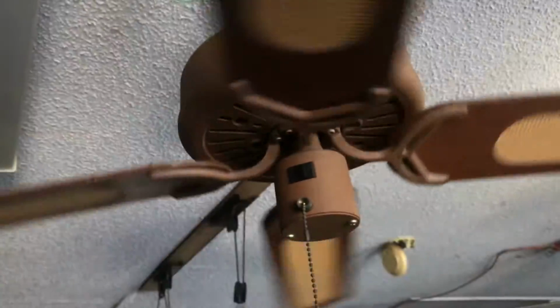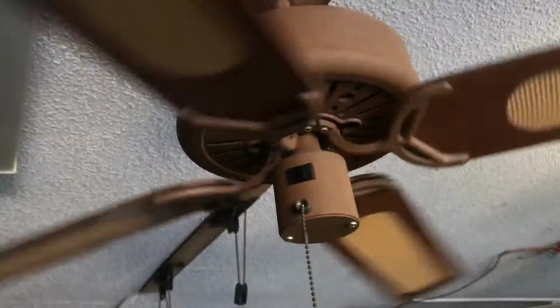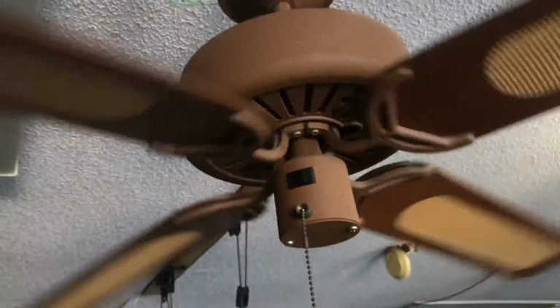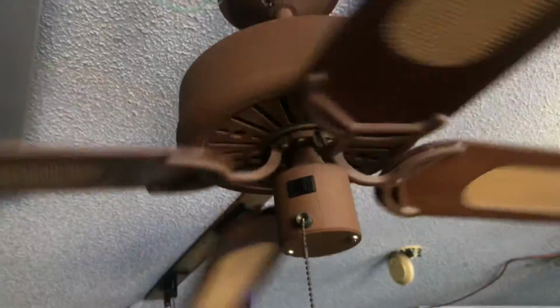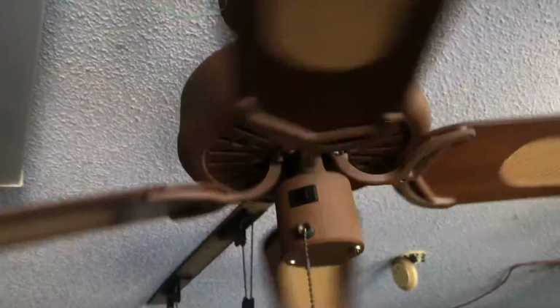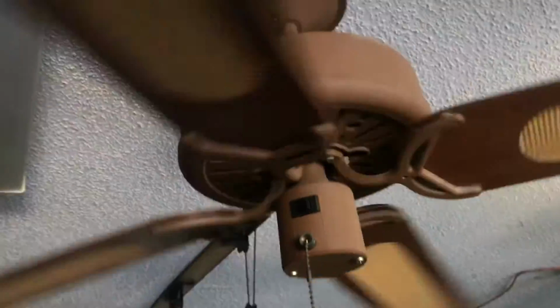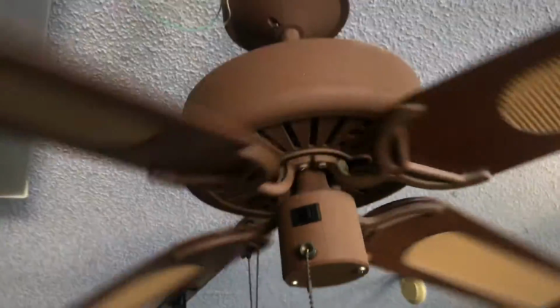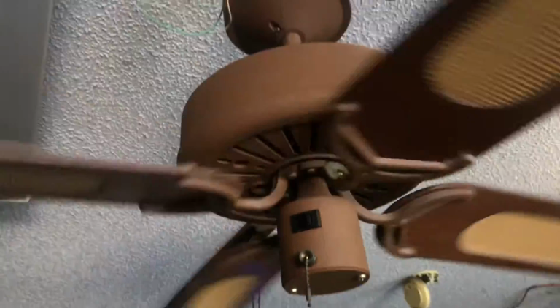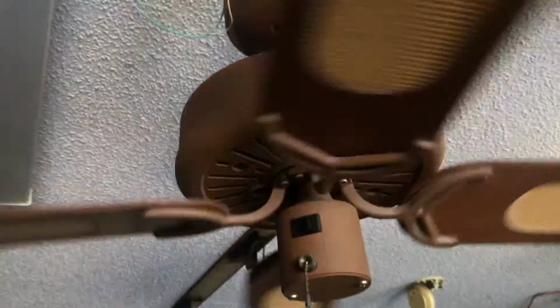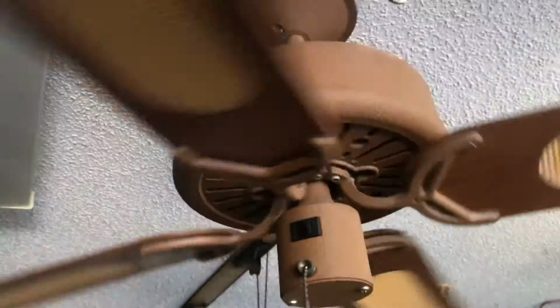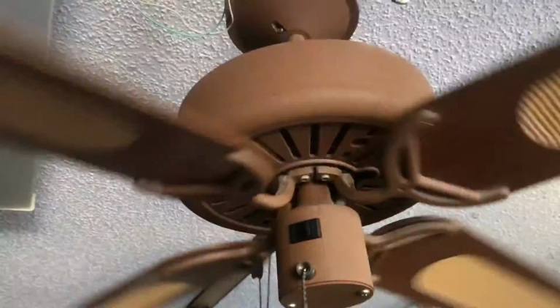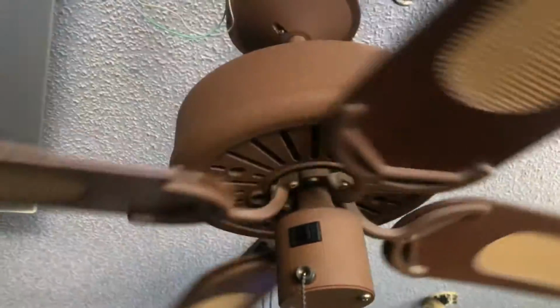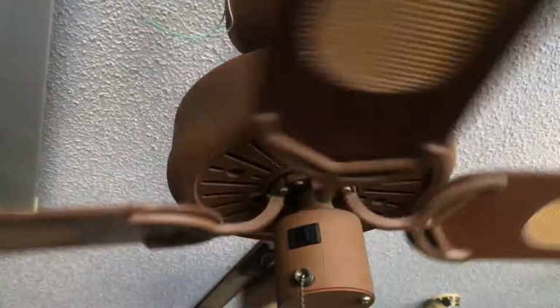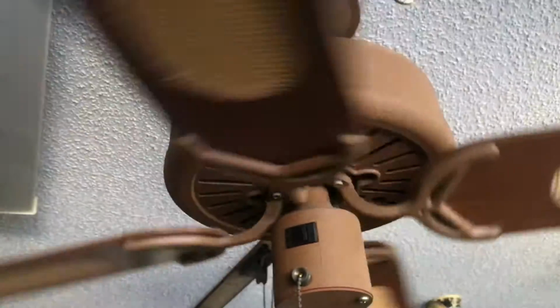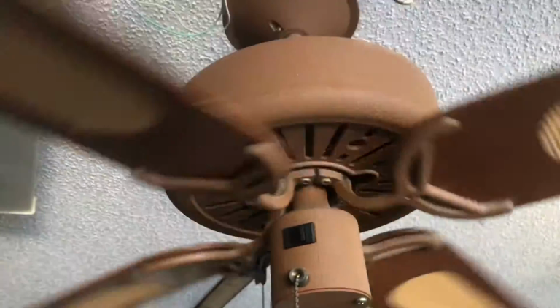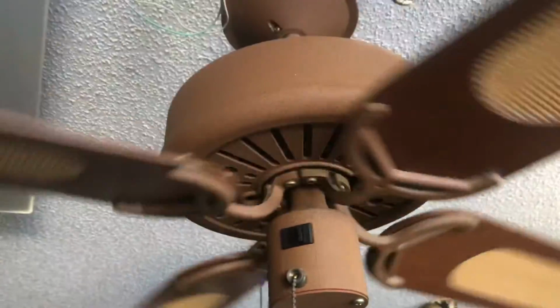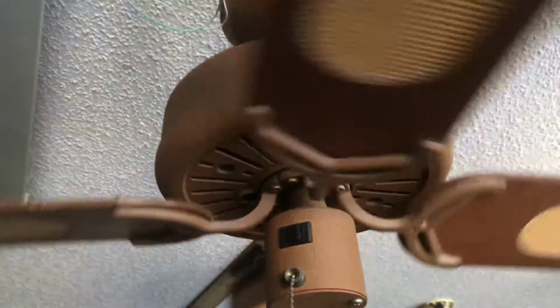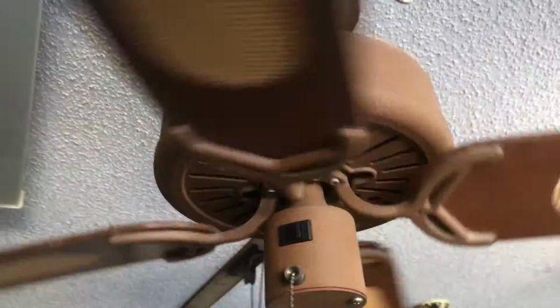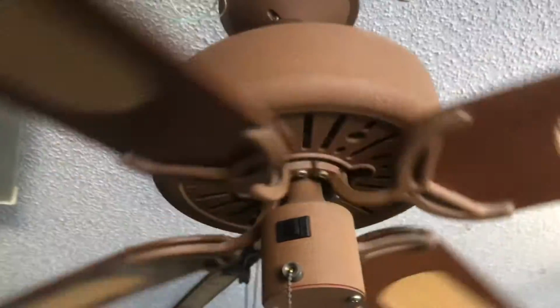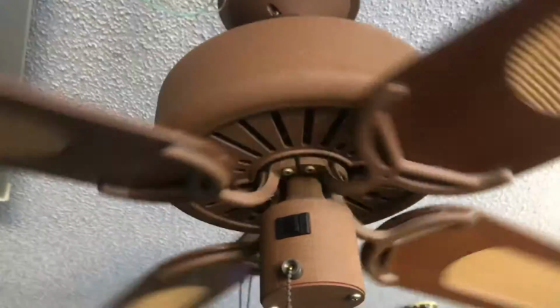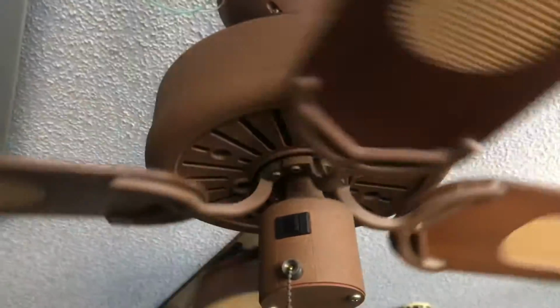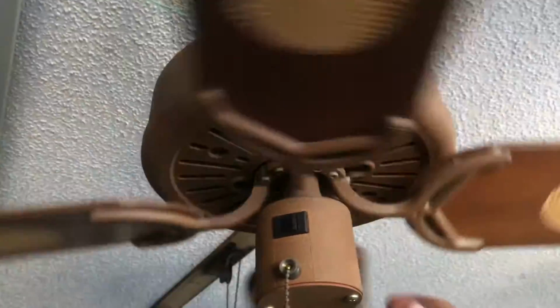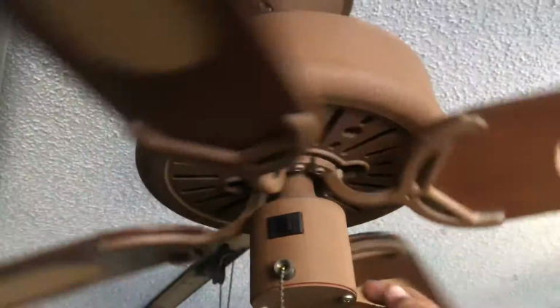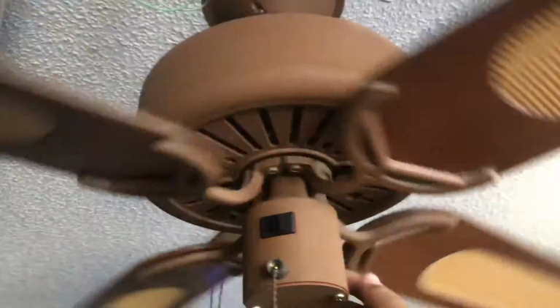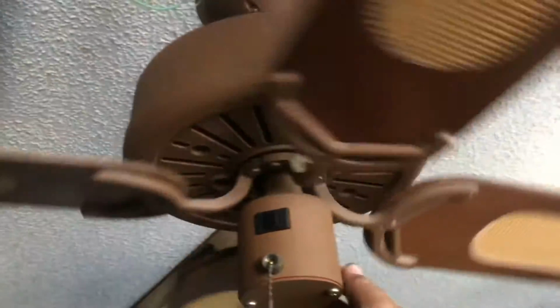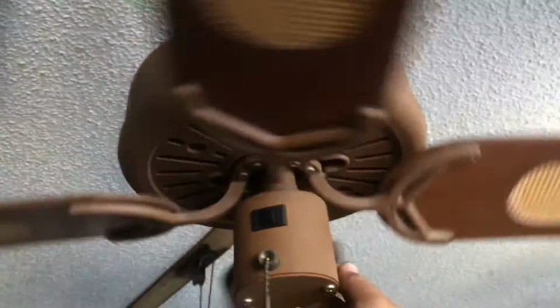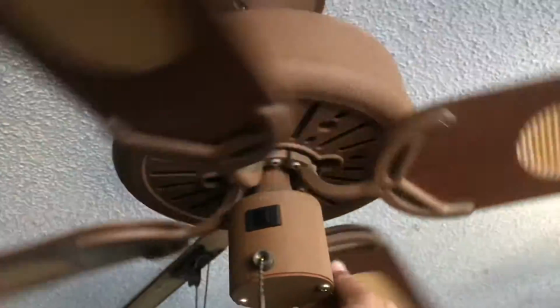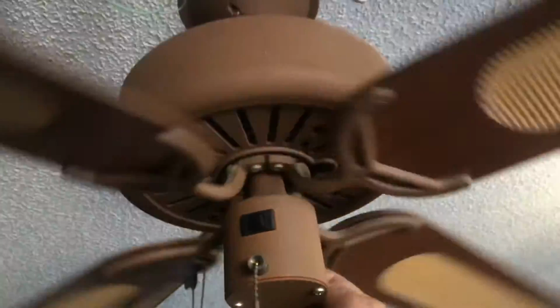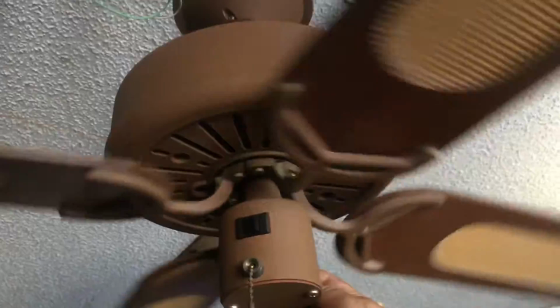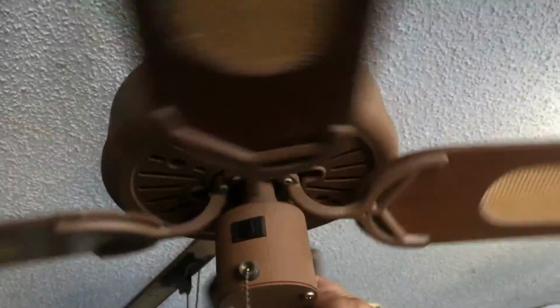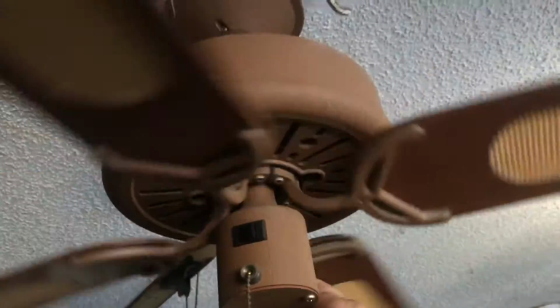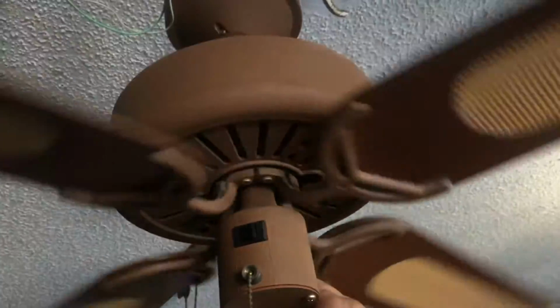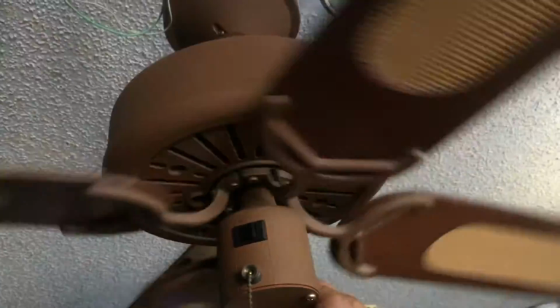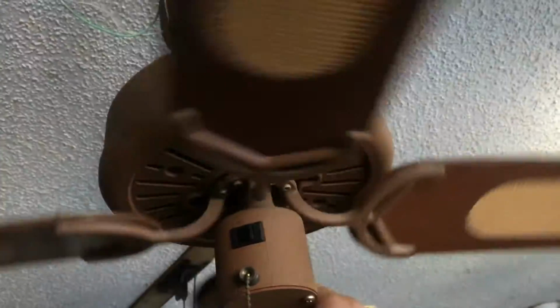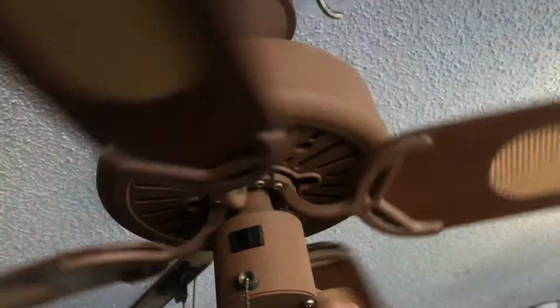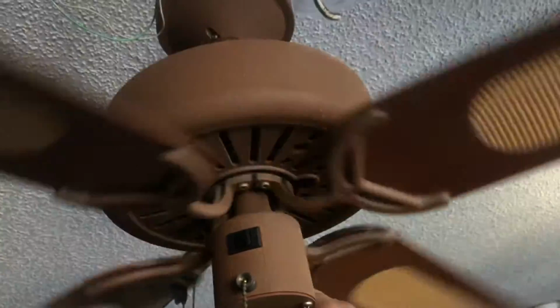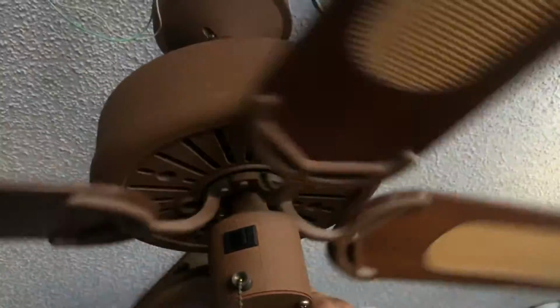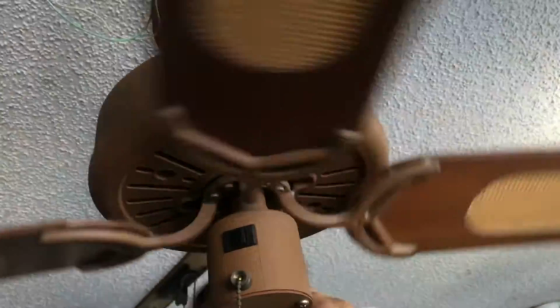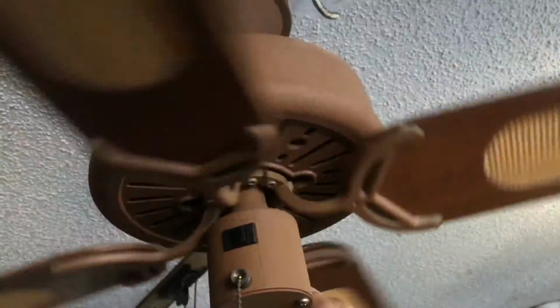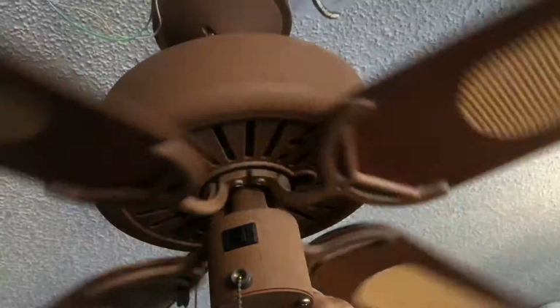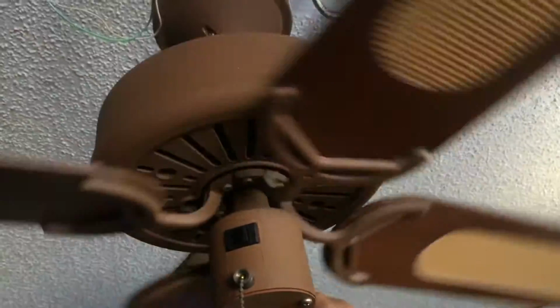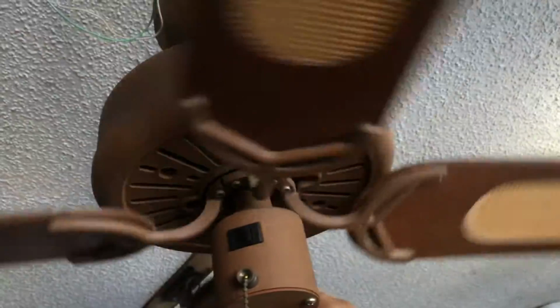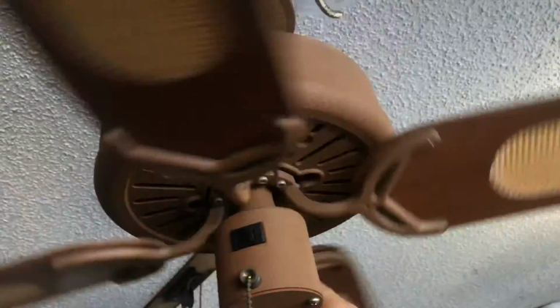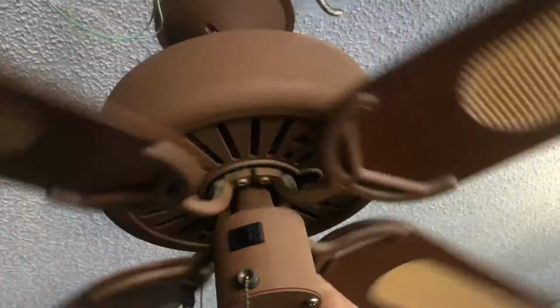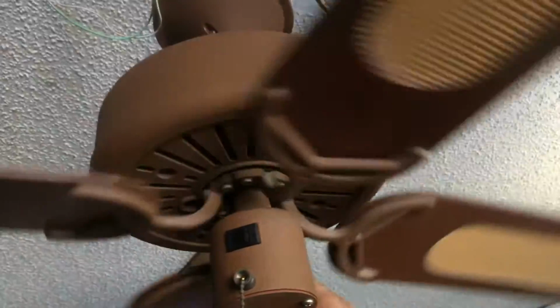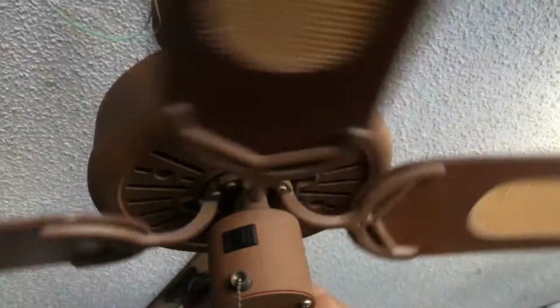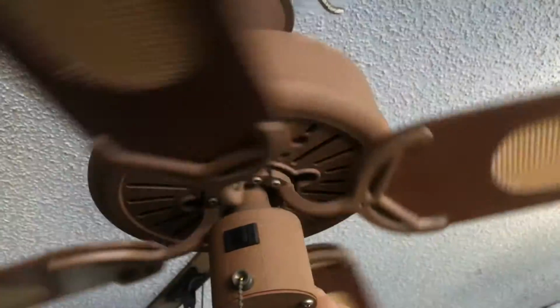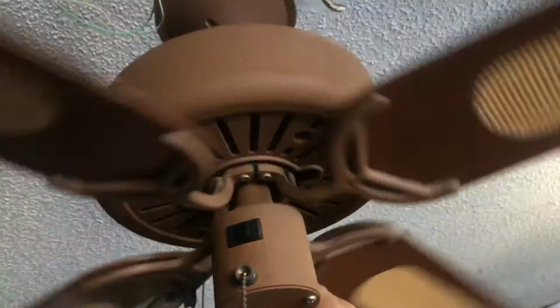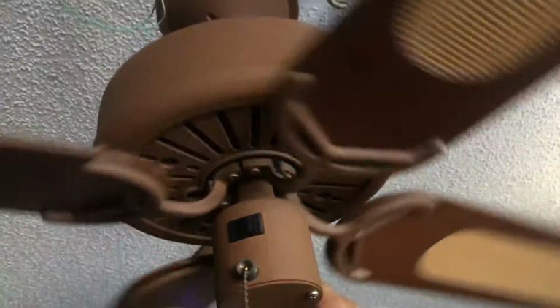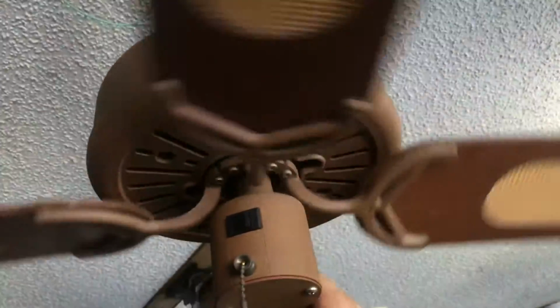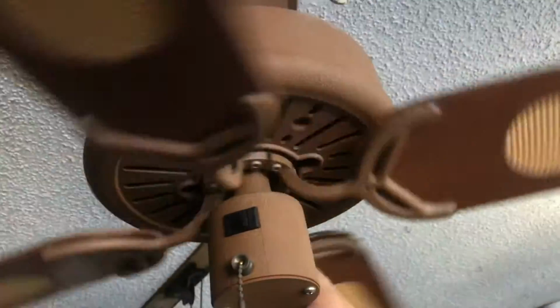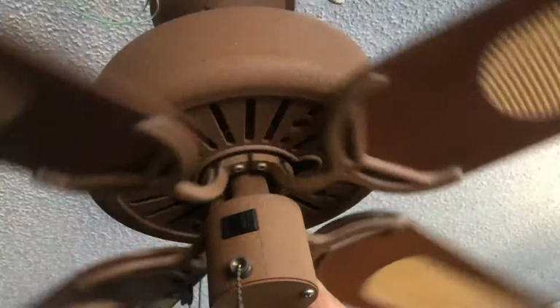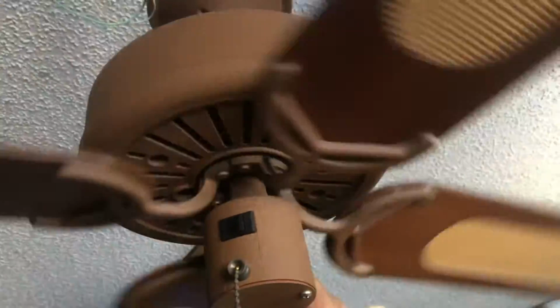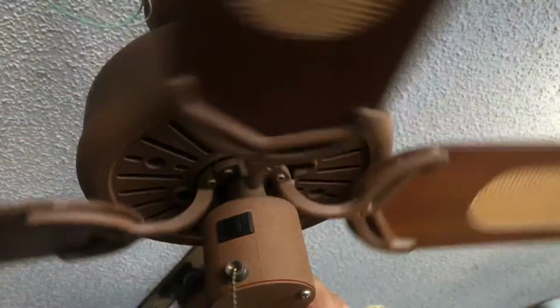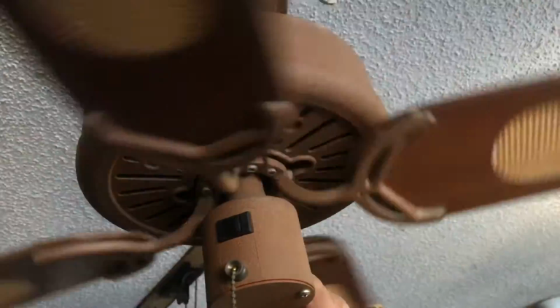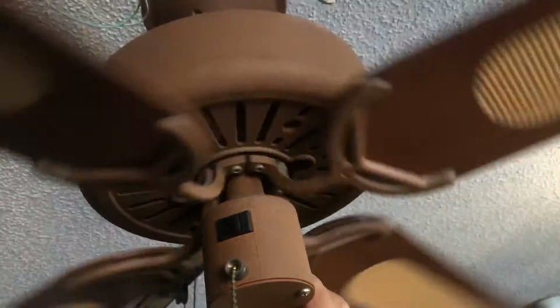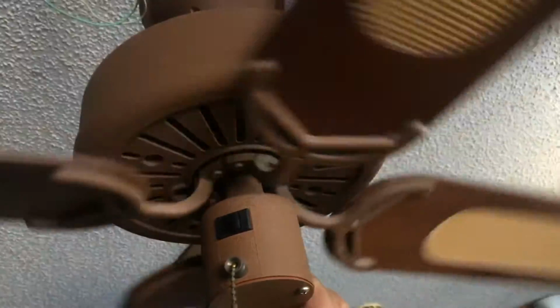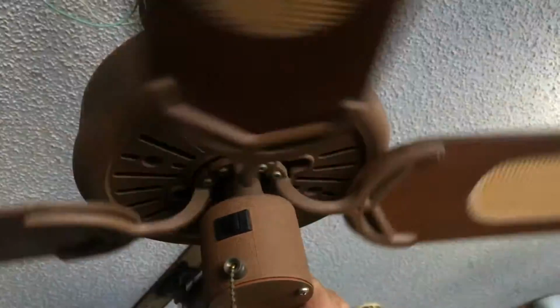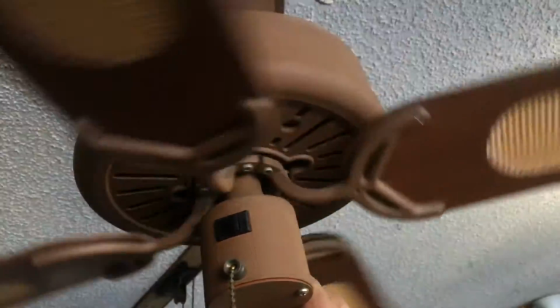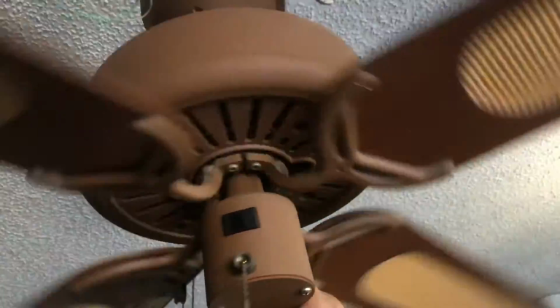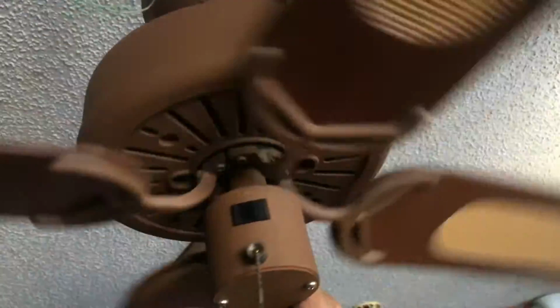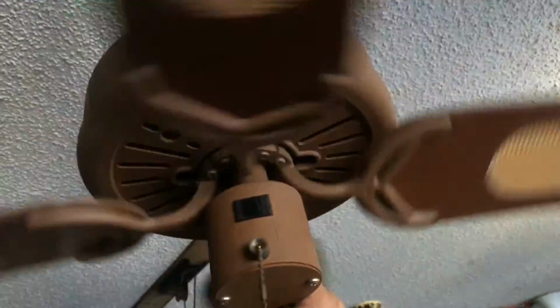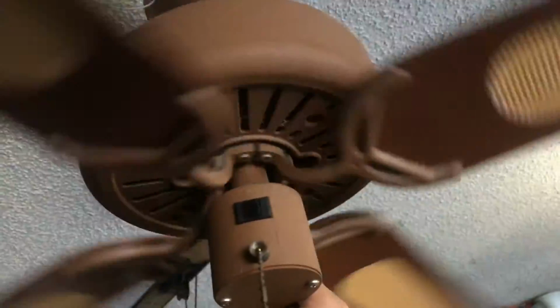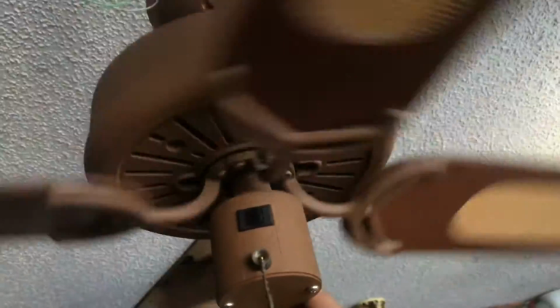Those are the low speeds. Let's go ahead and go straight to high, which is what these fans are known for.